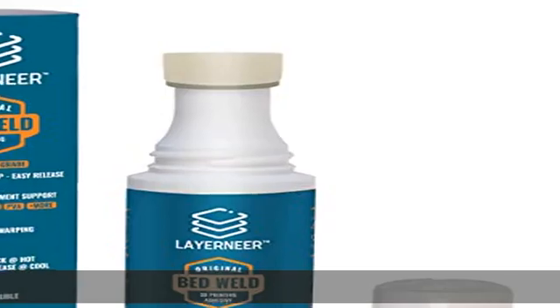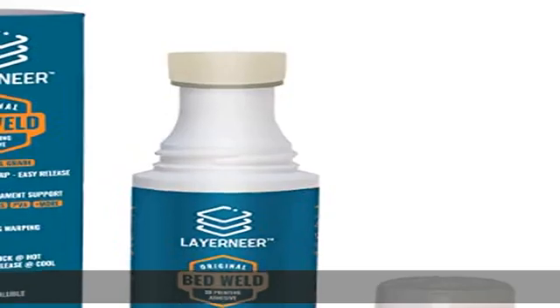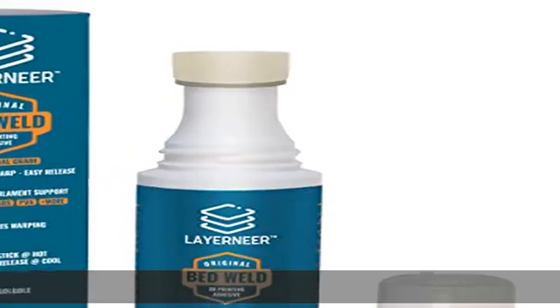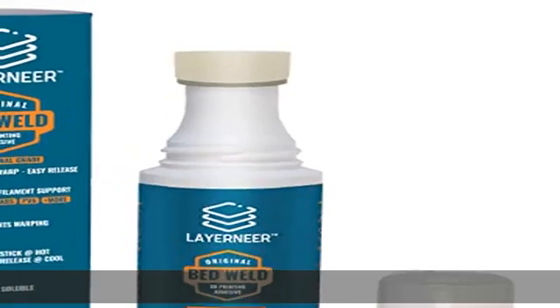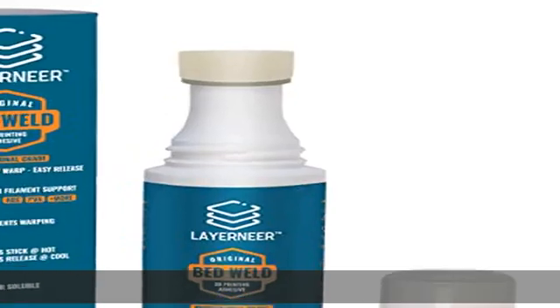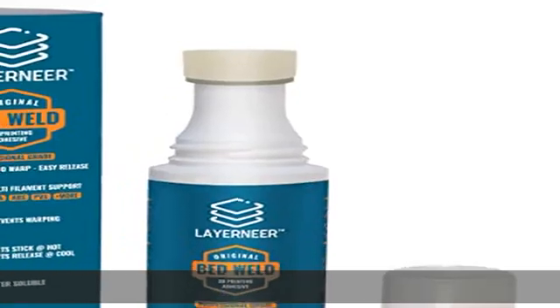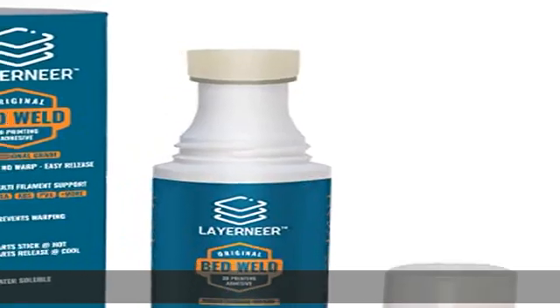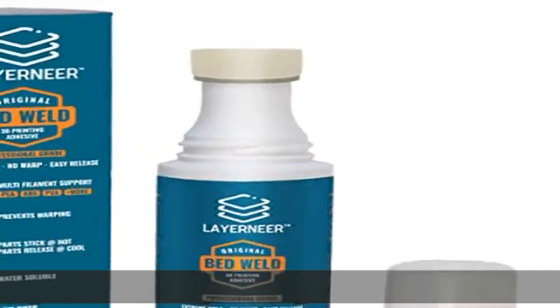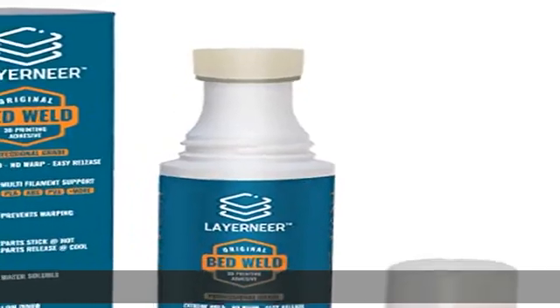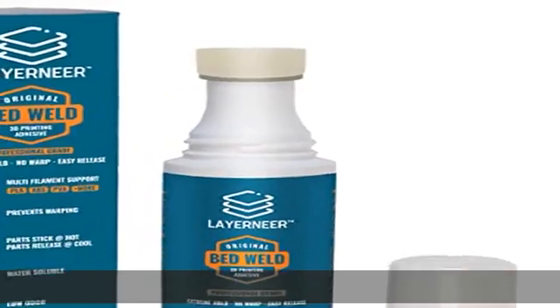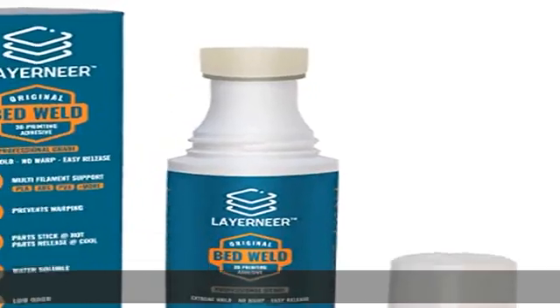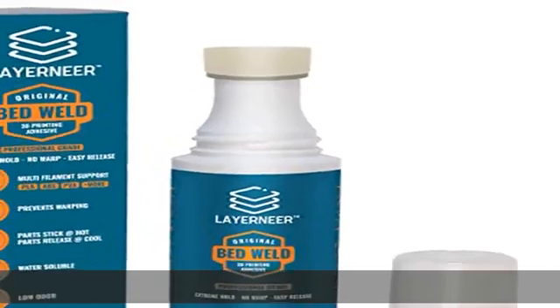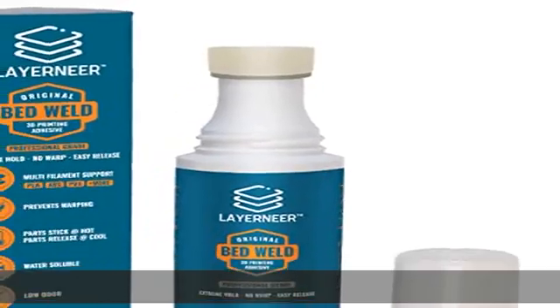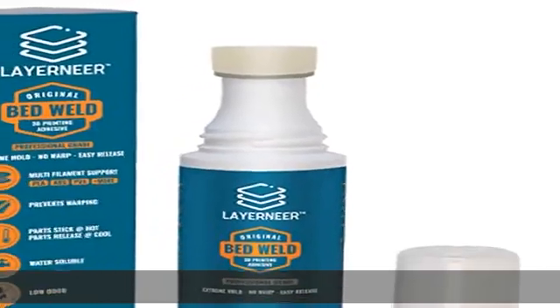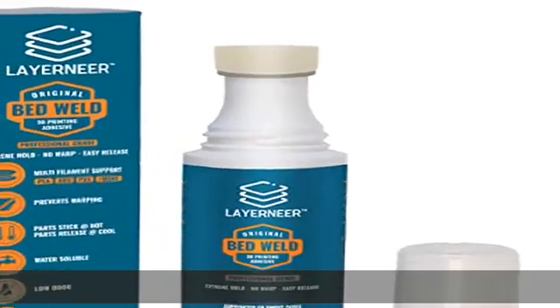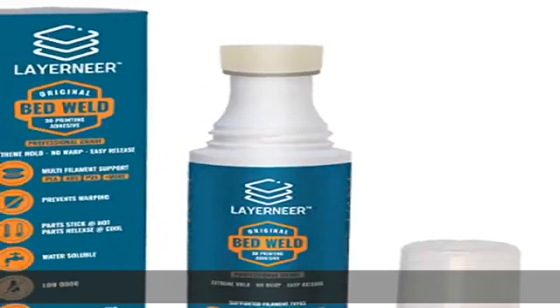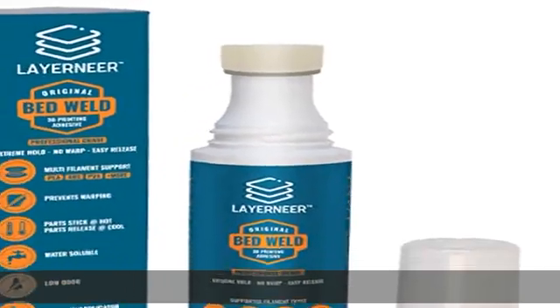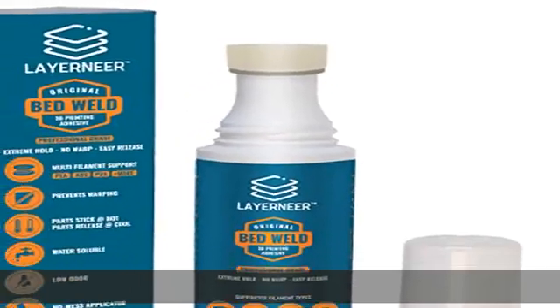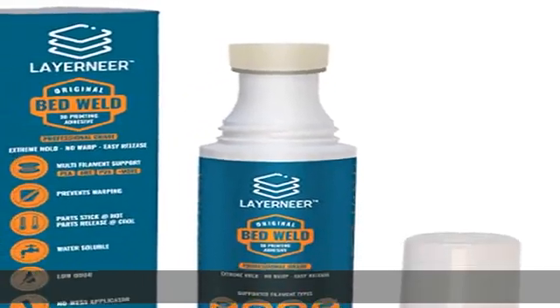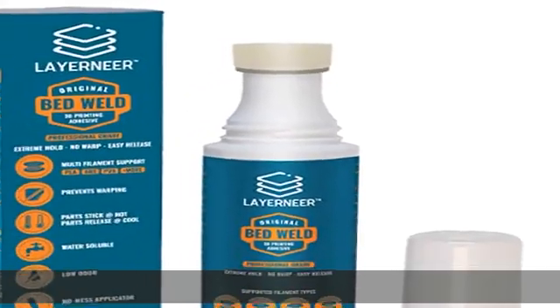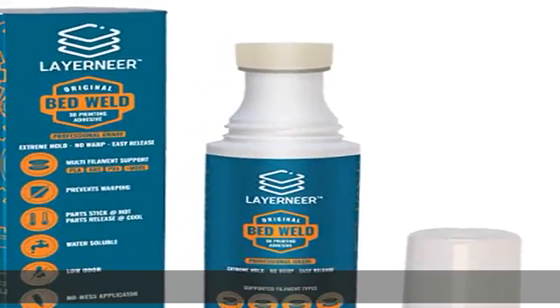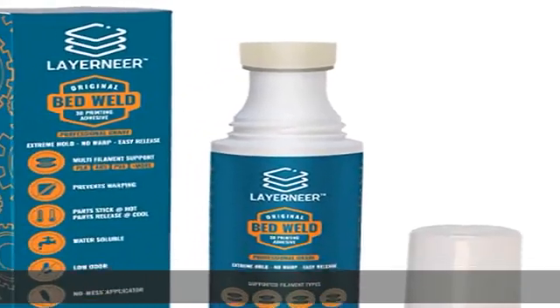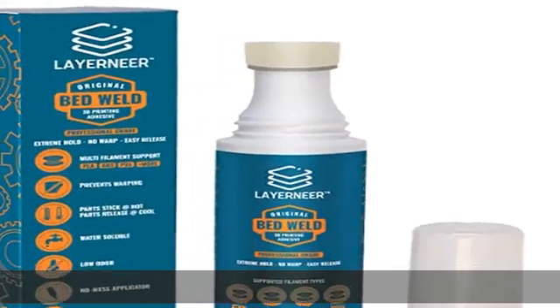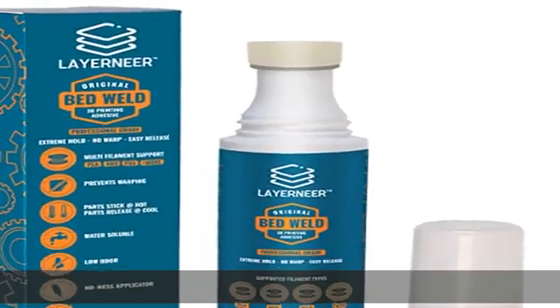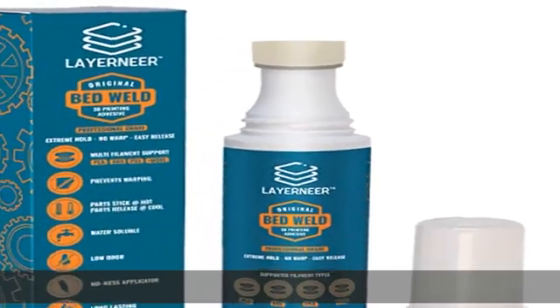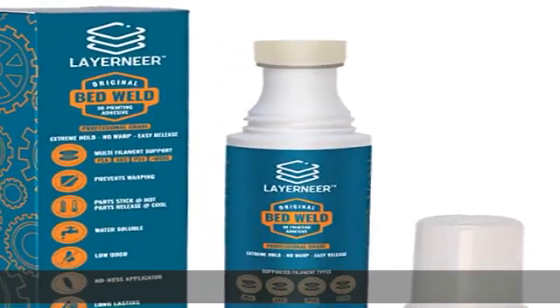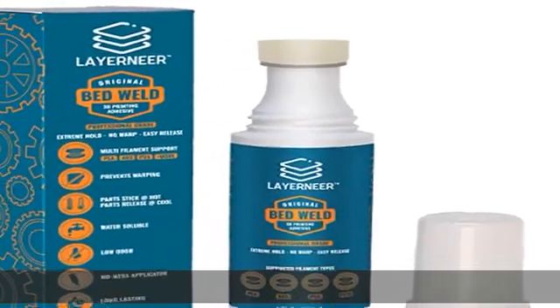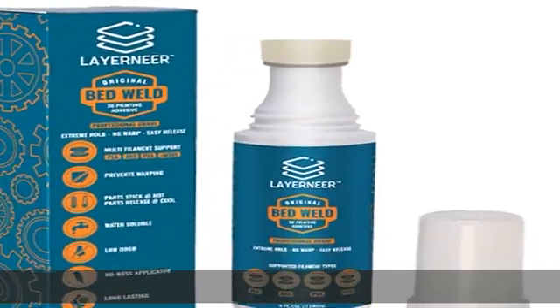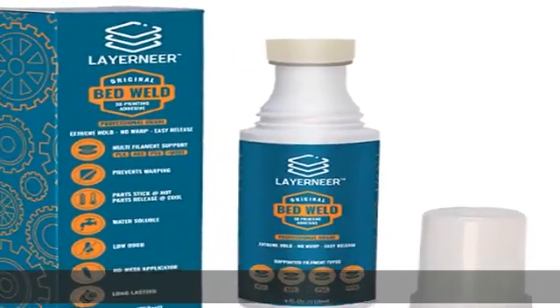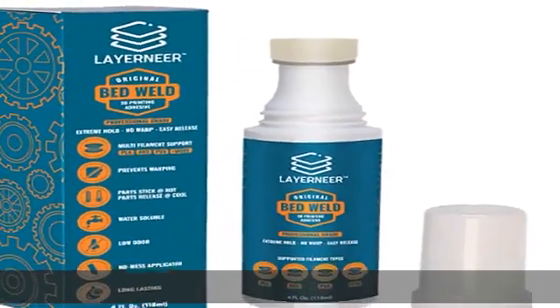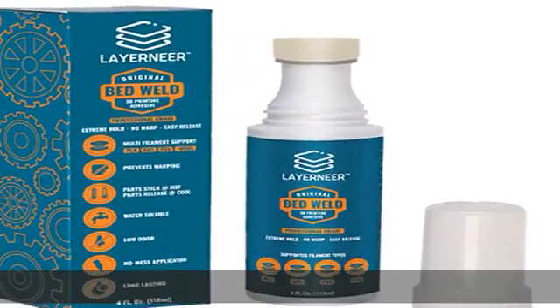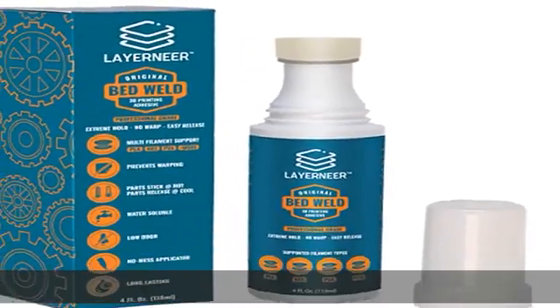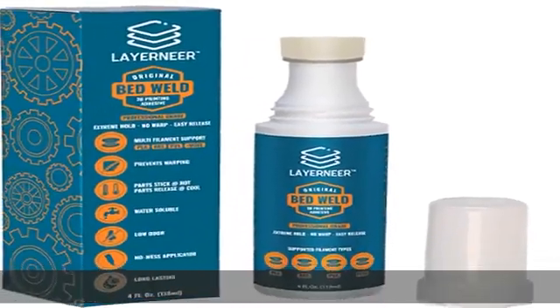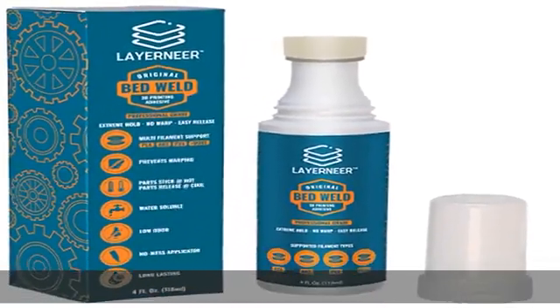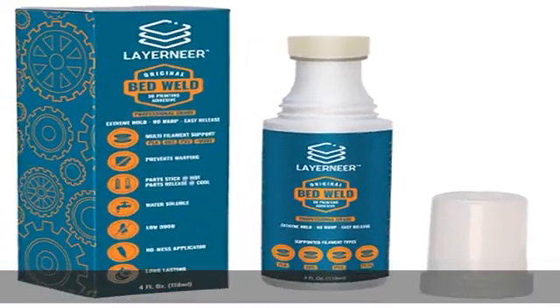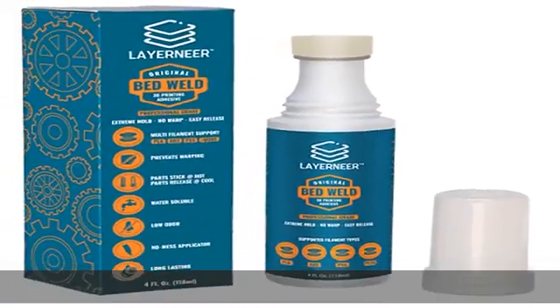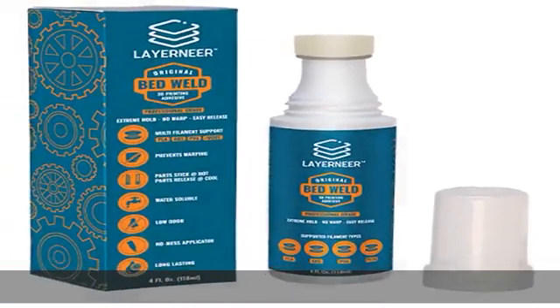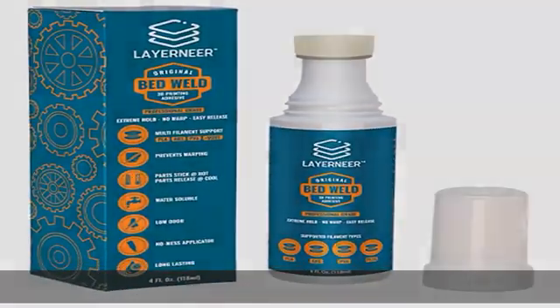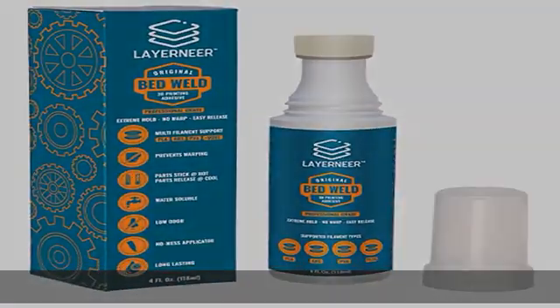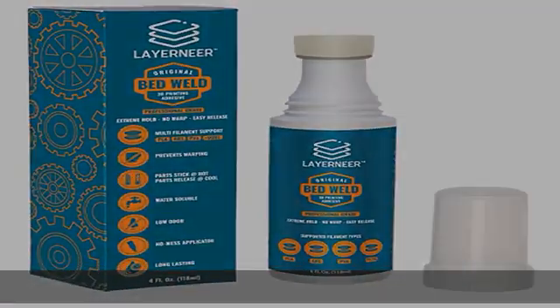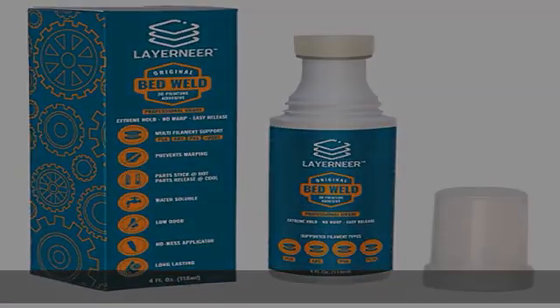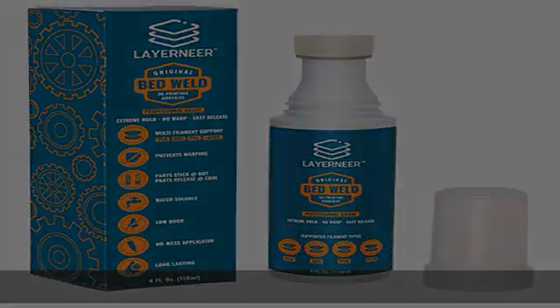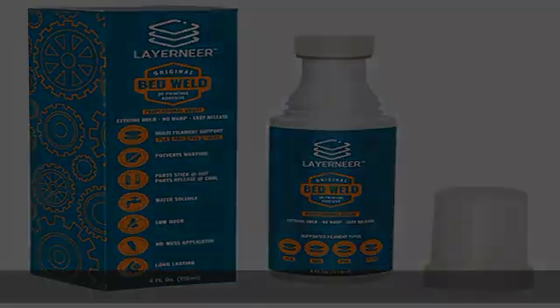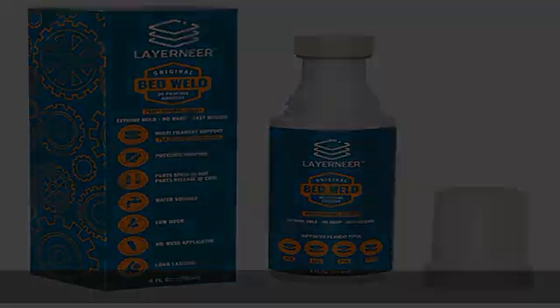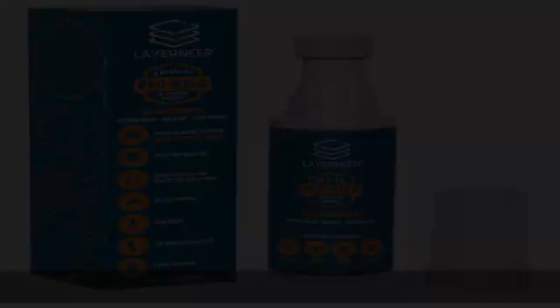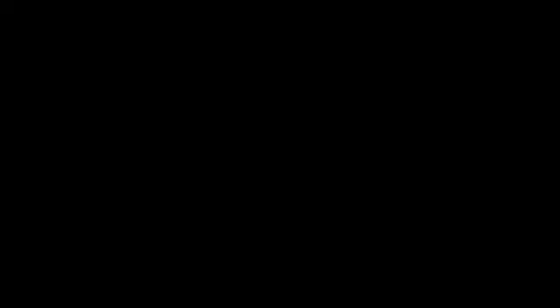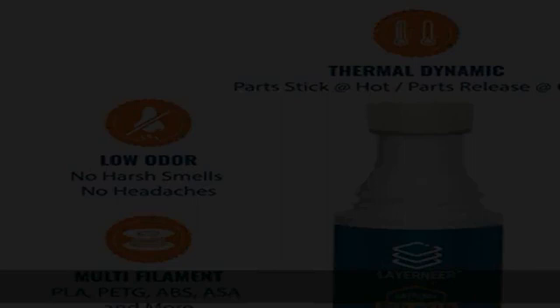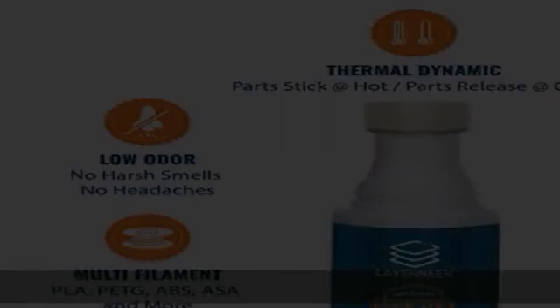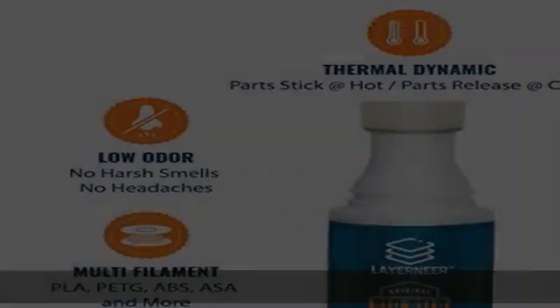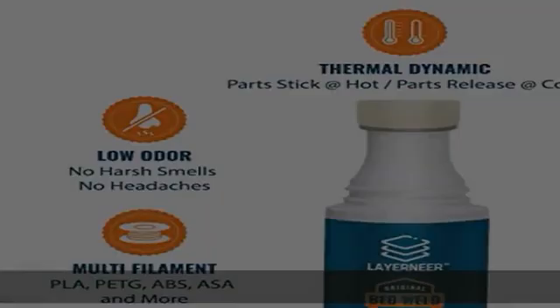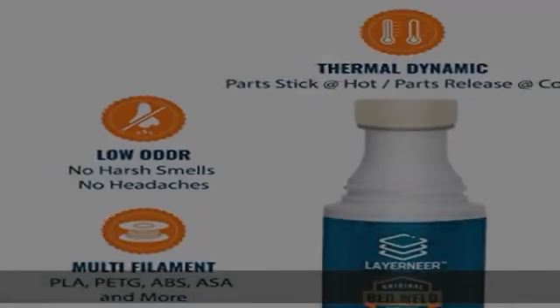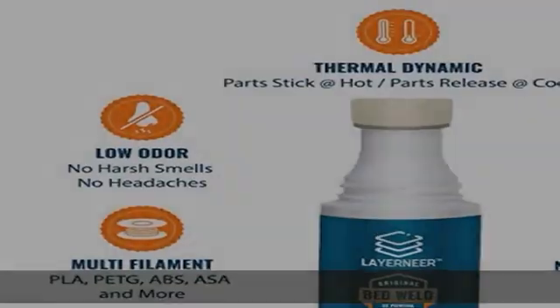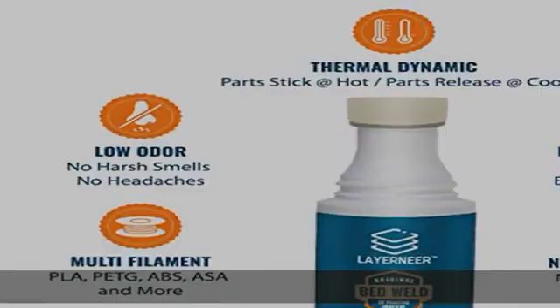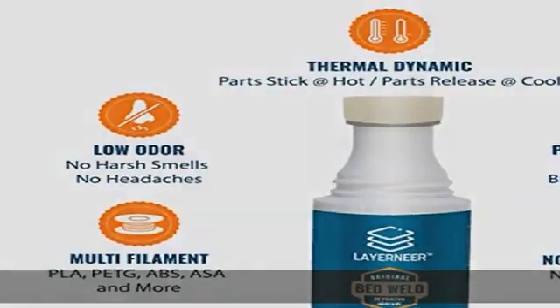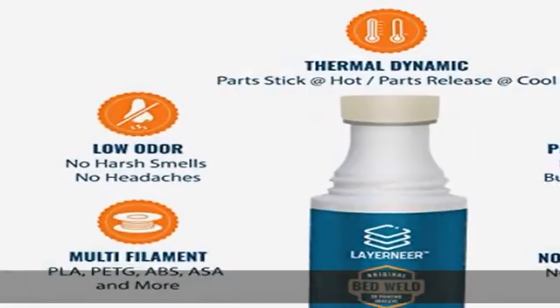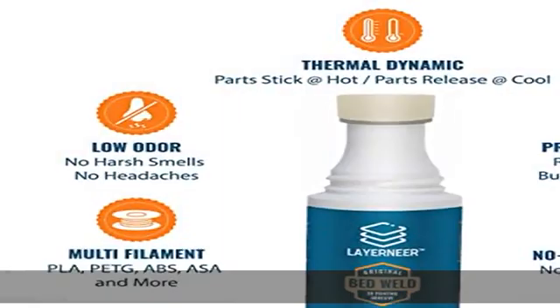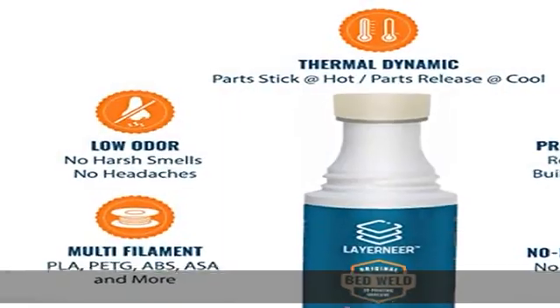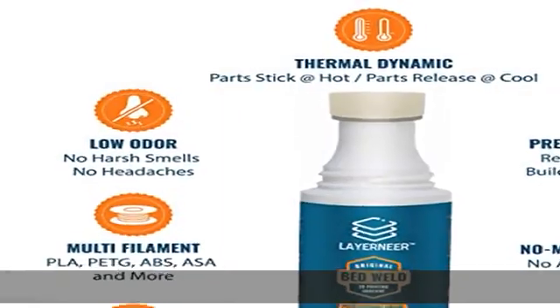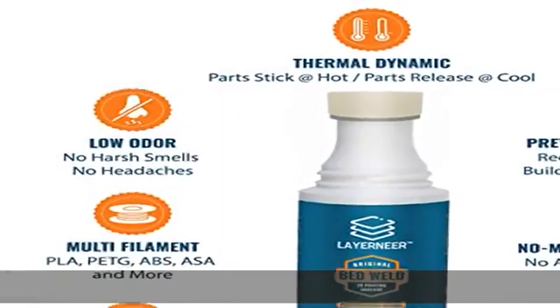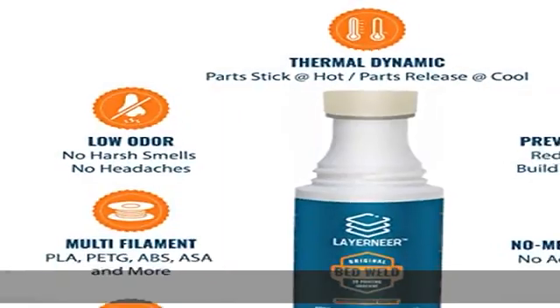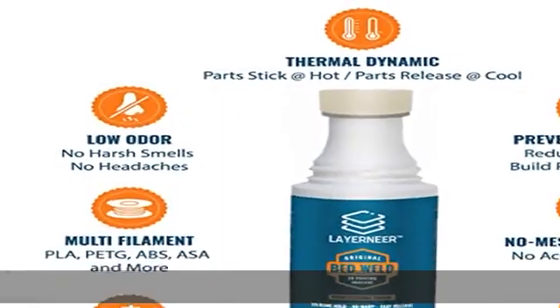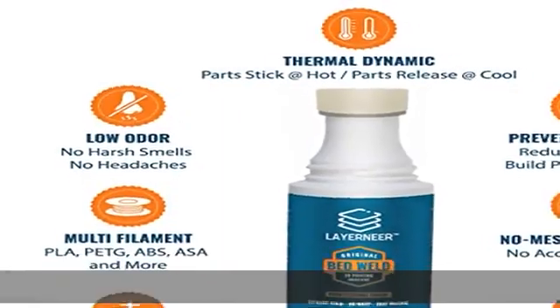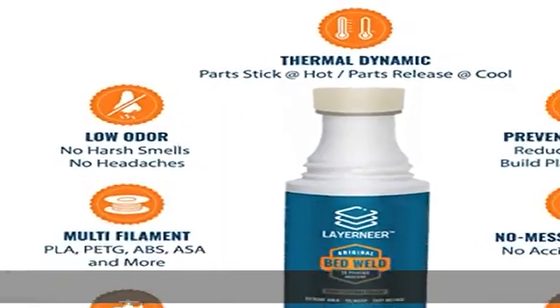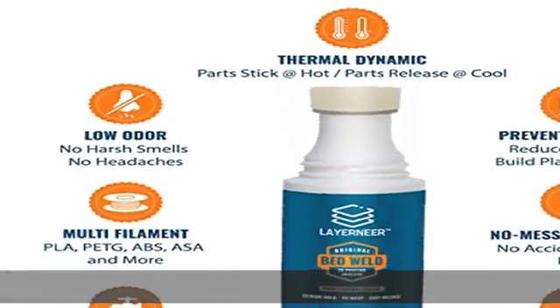Thermal dynamic coating, based on science, works like magic. Parts stick when hot and release when cooled.